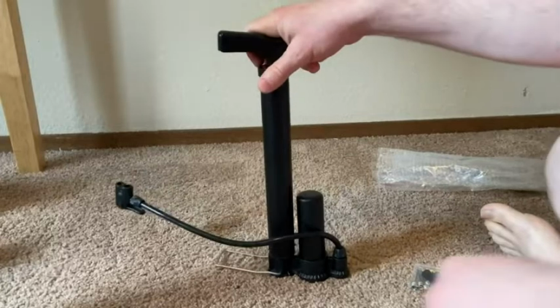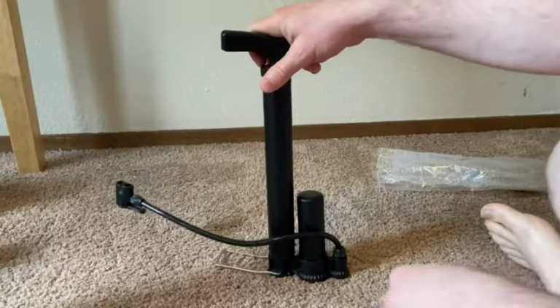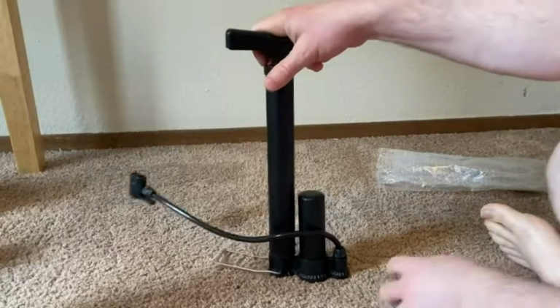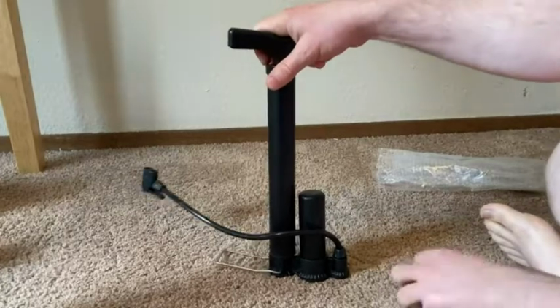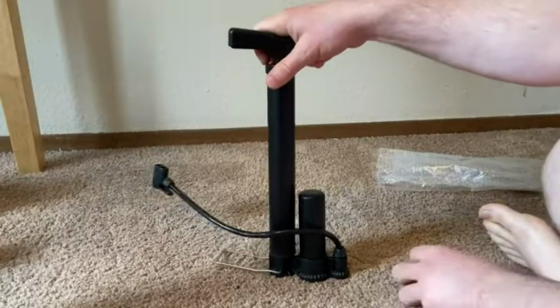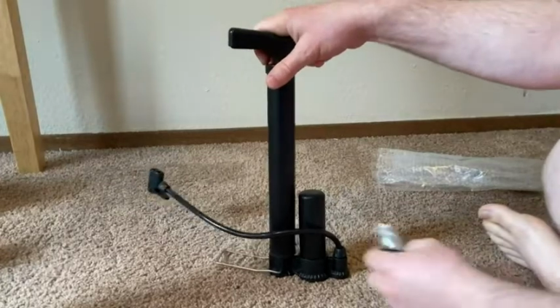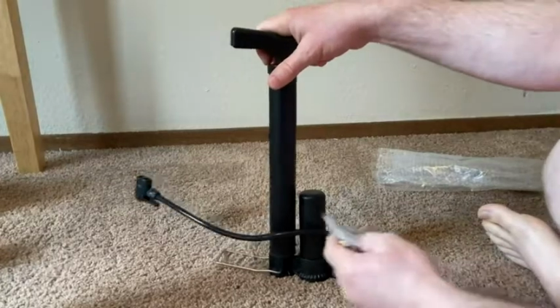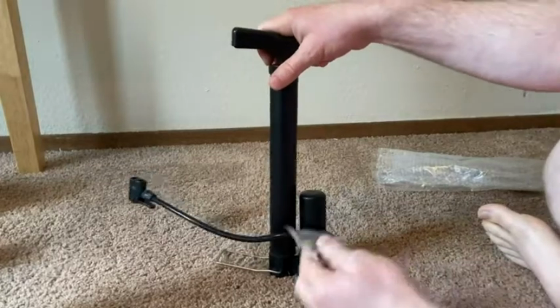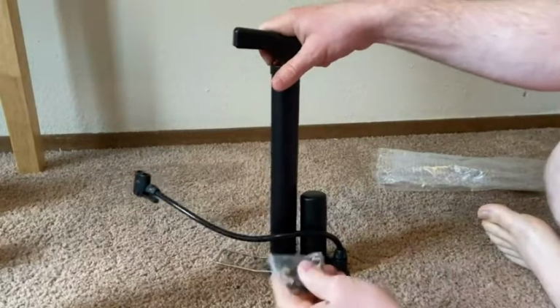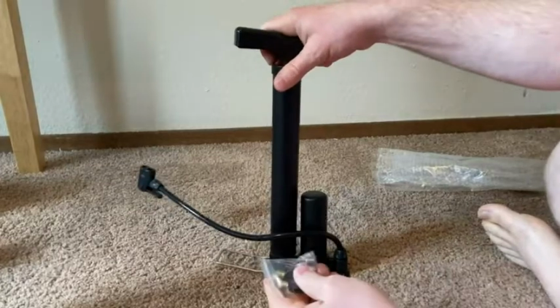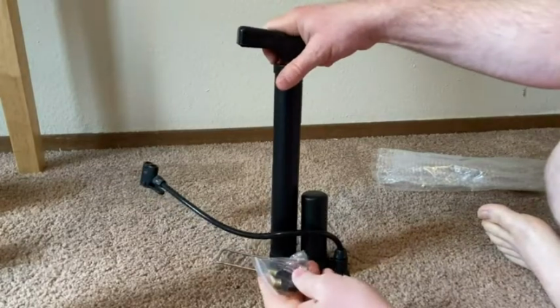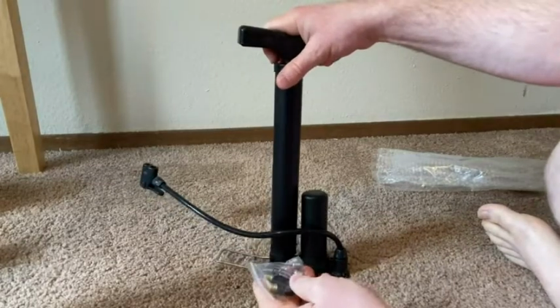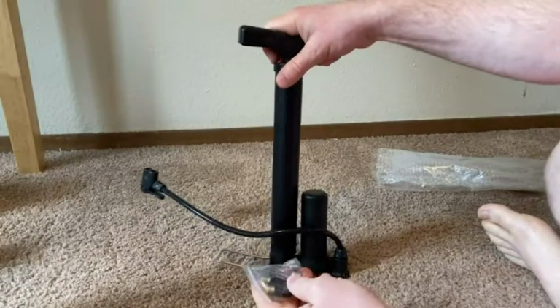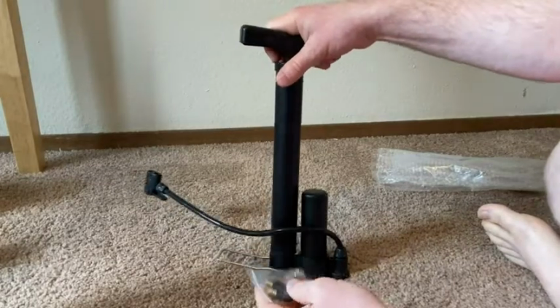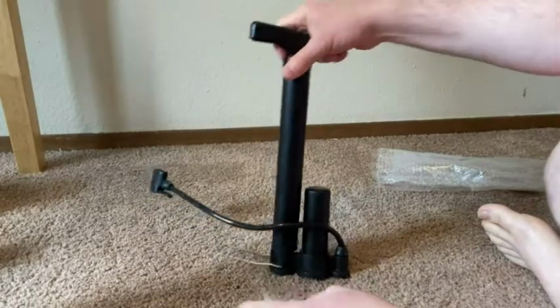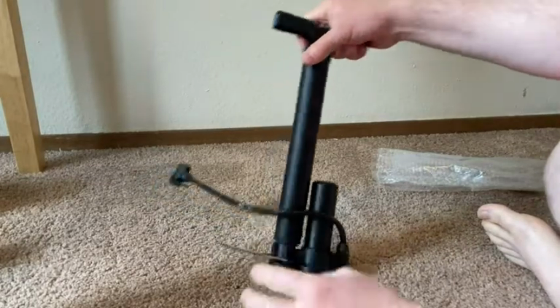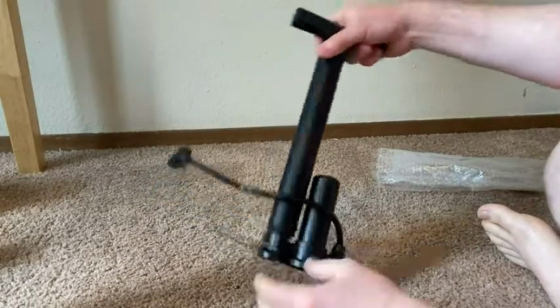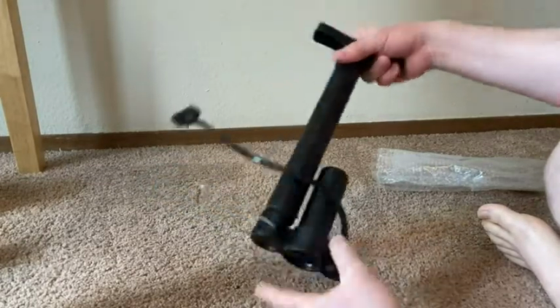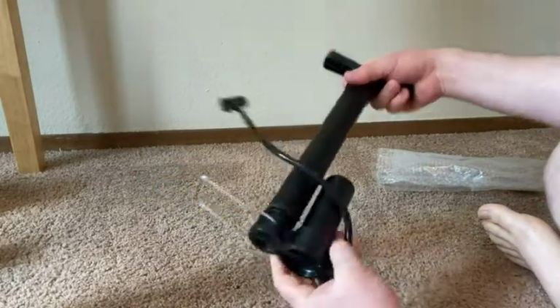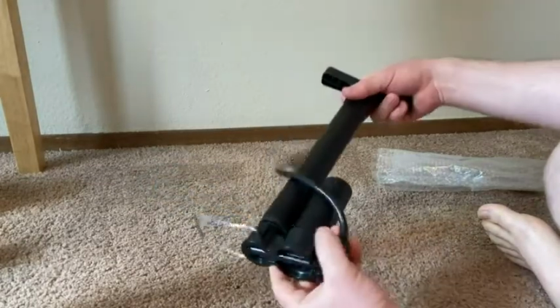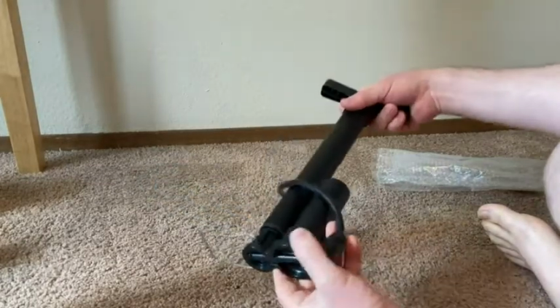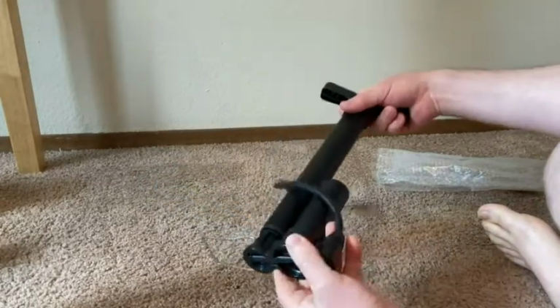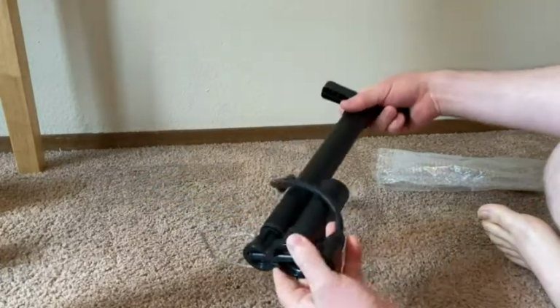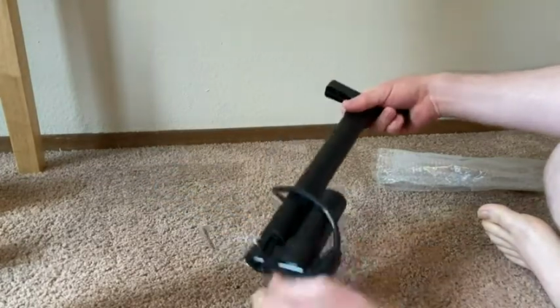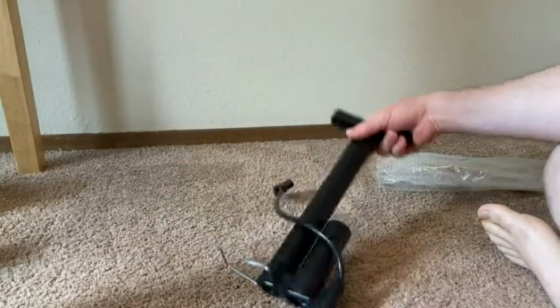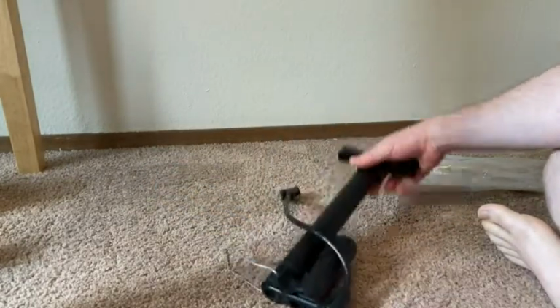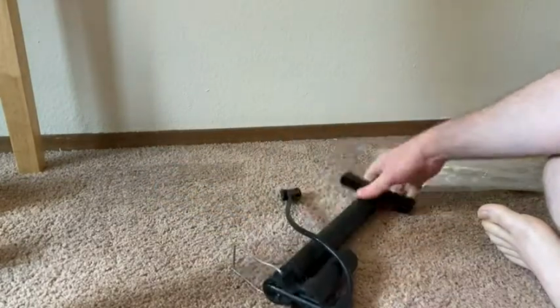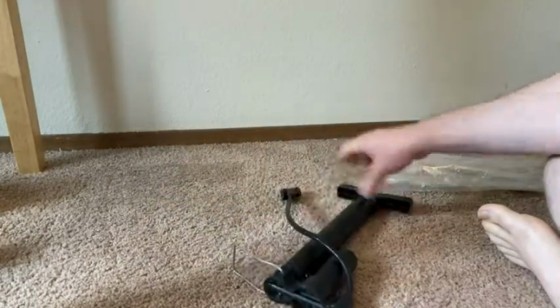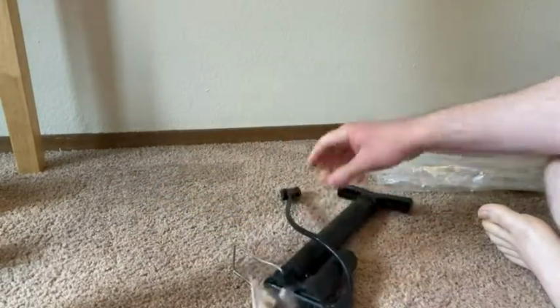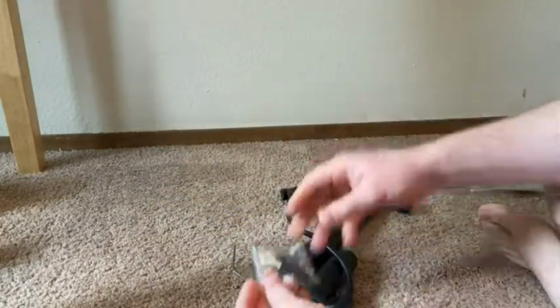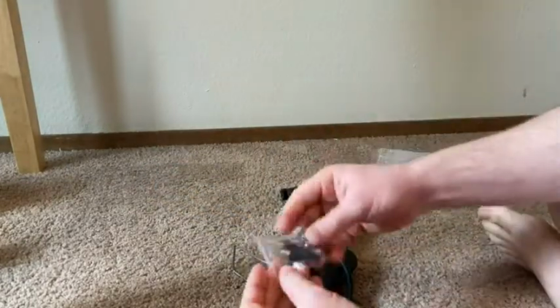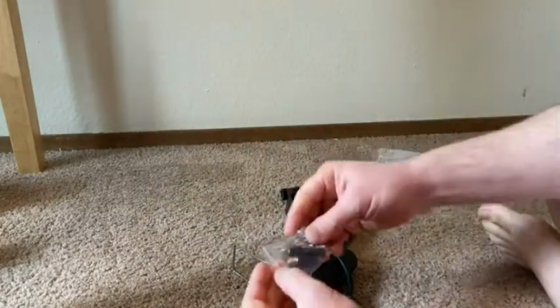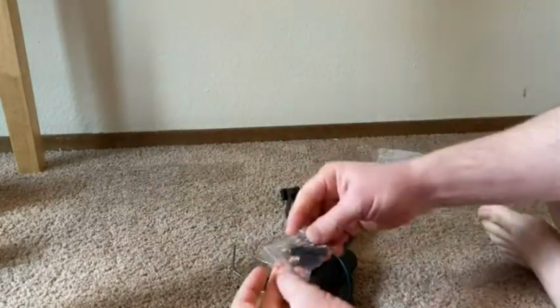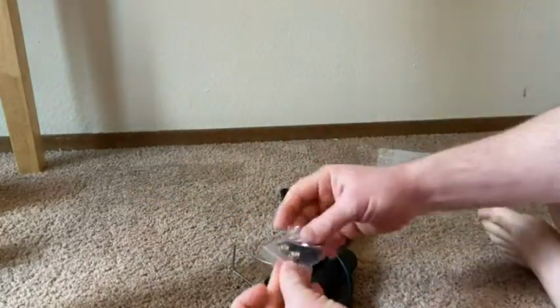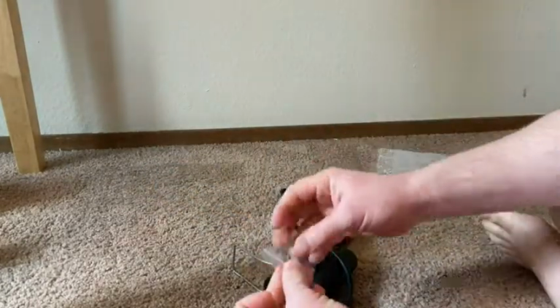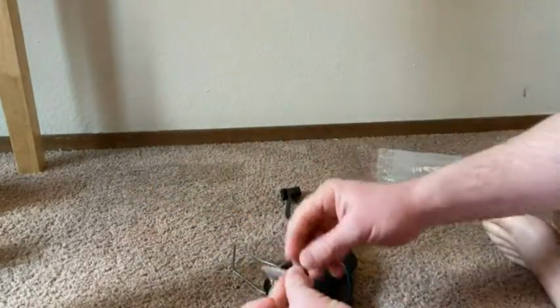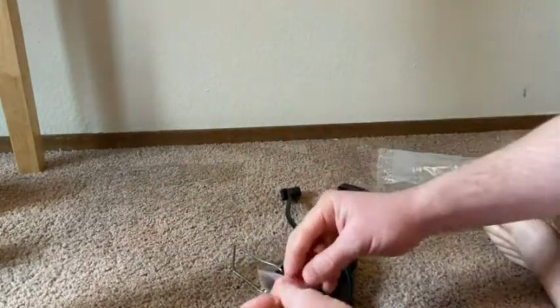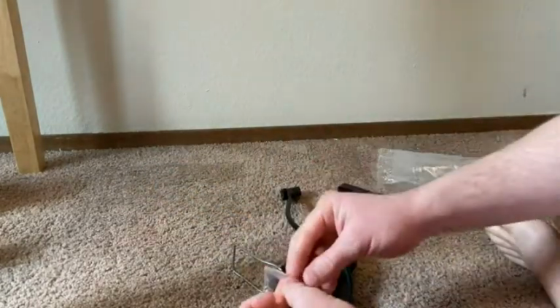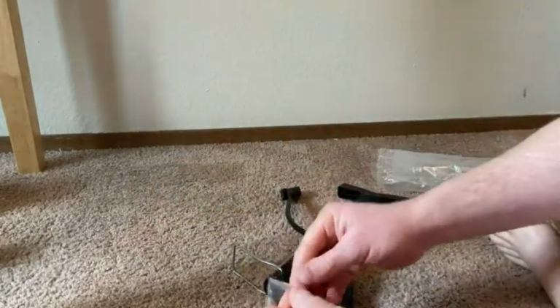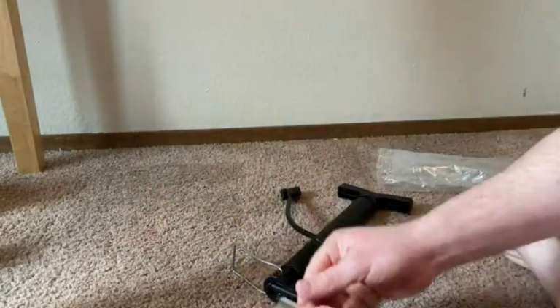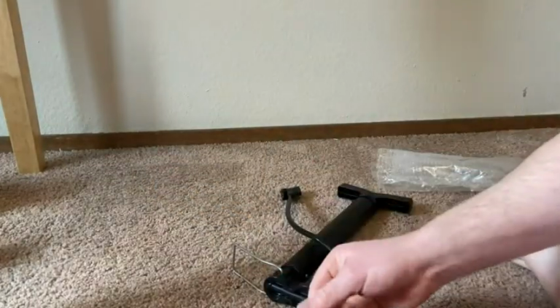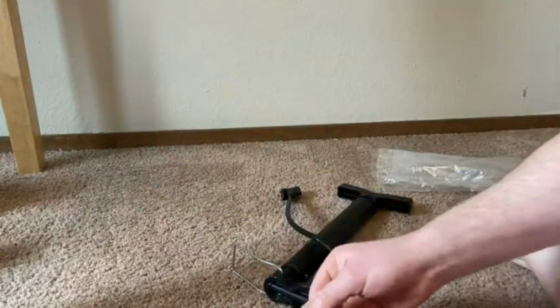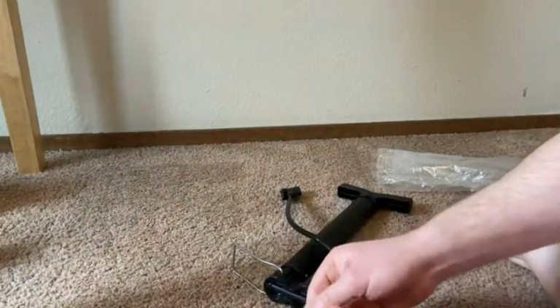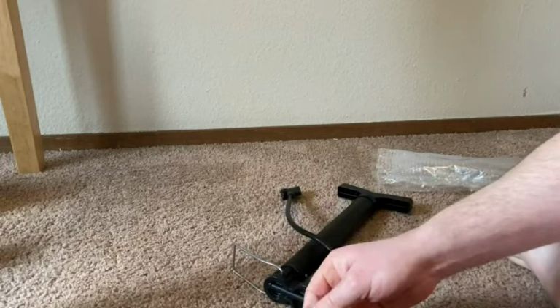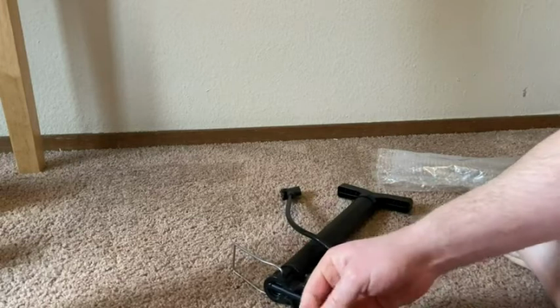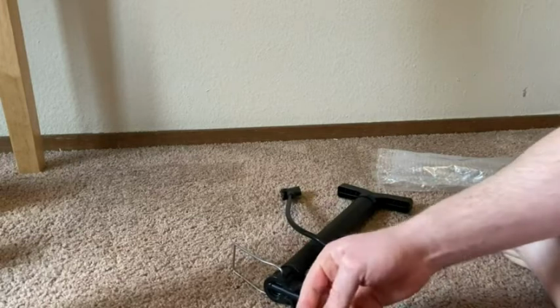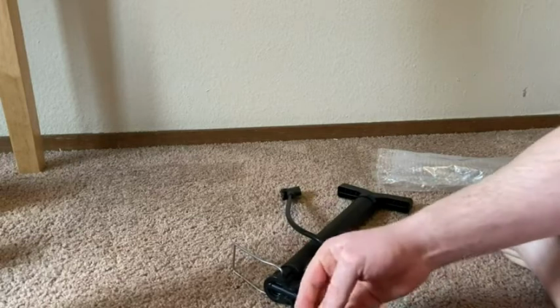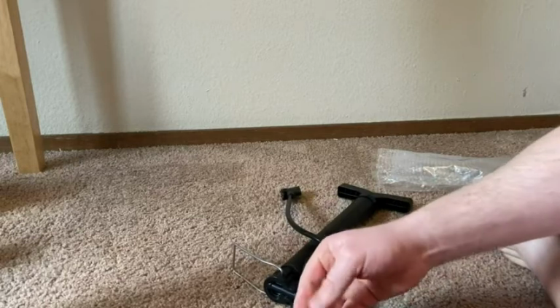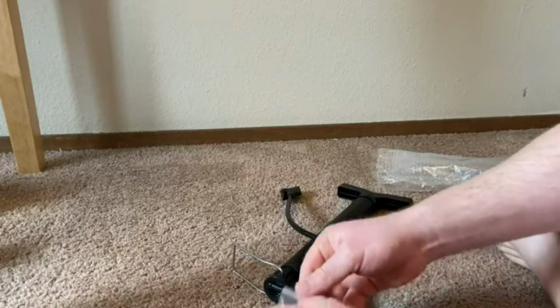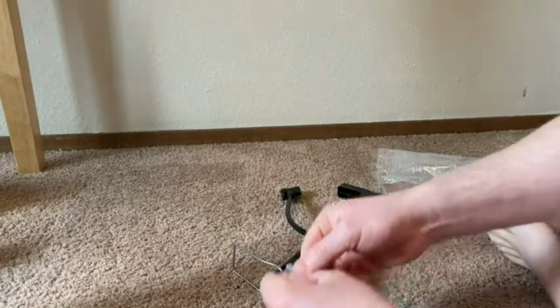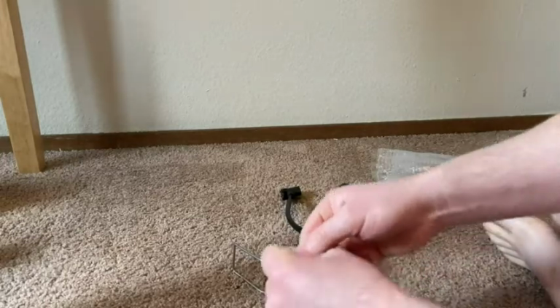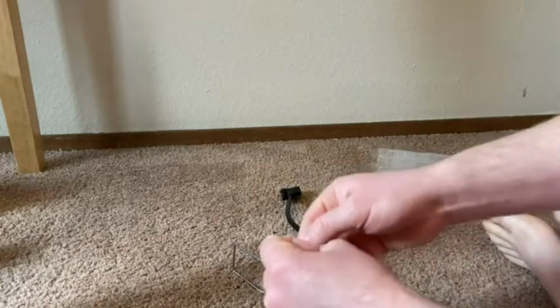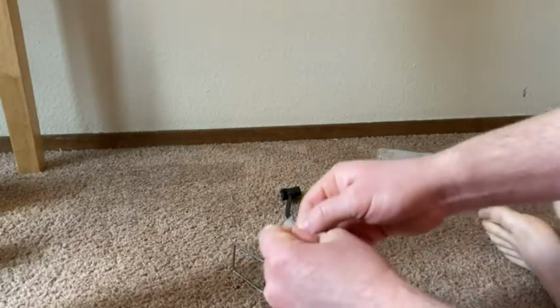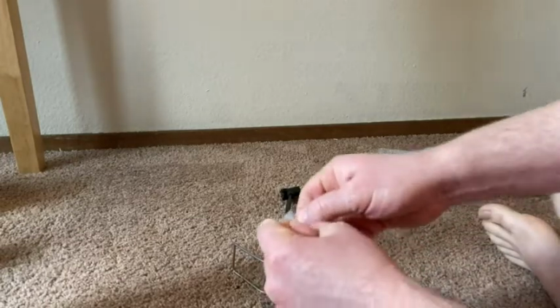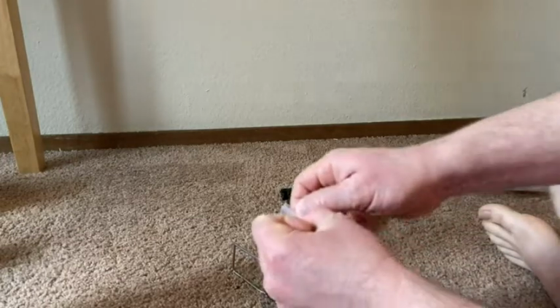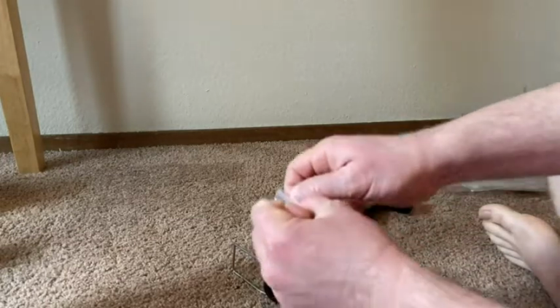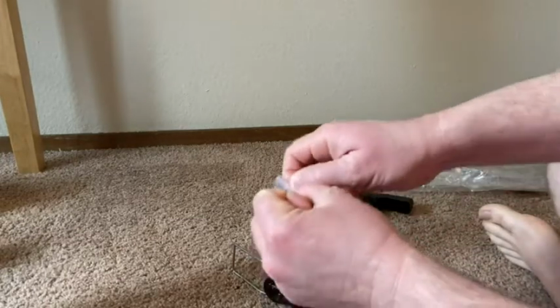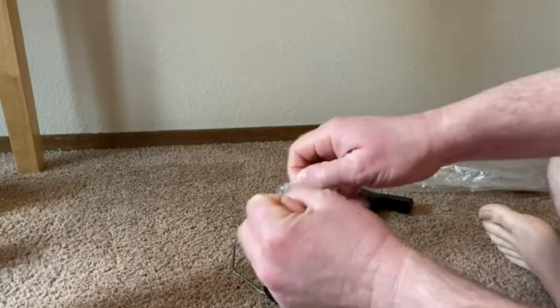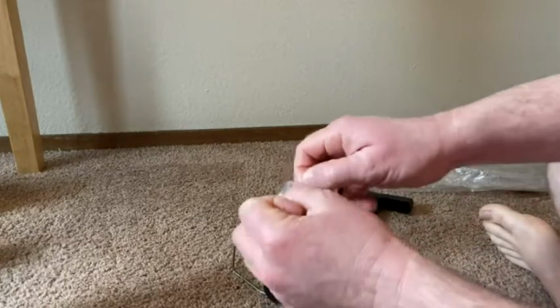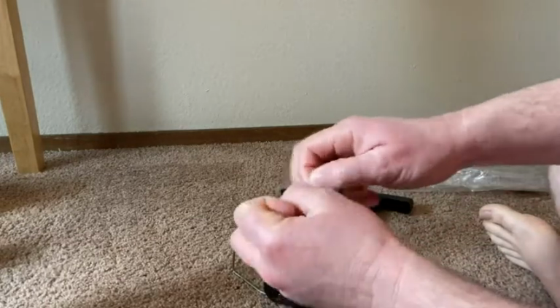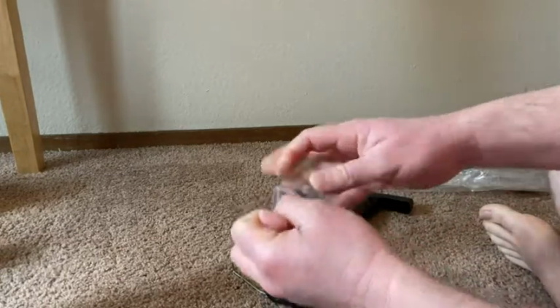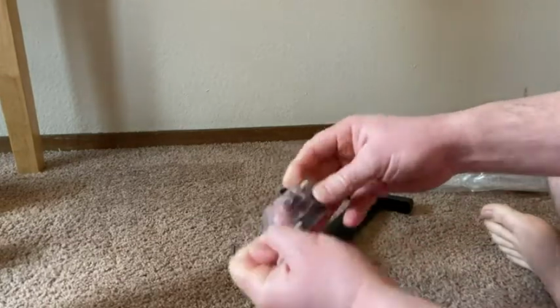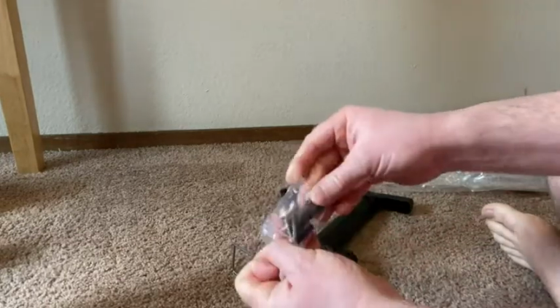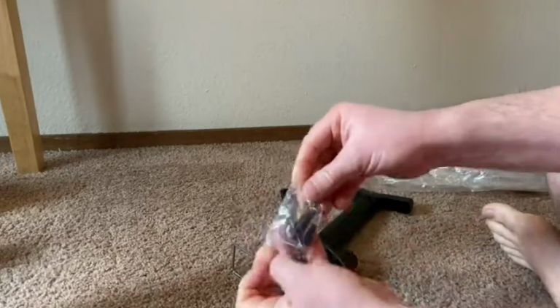So it's got some adapters here. I'm going to see which one I need and go ahead and open this up.